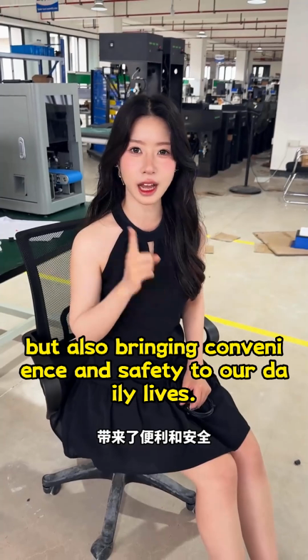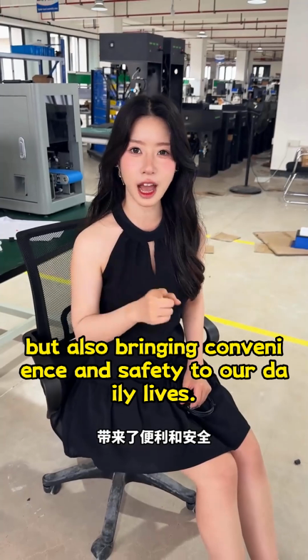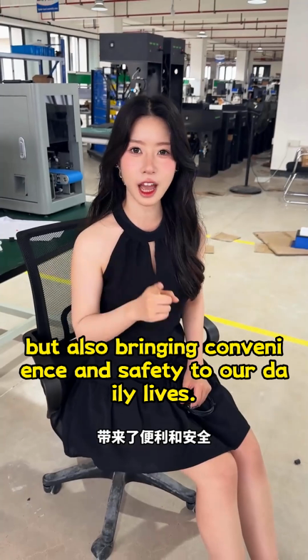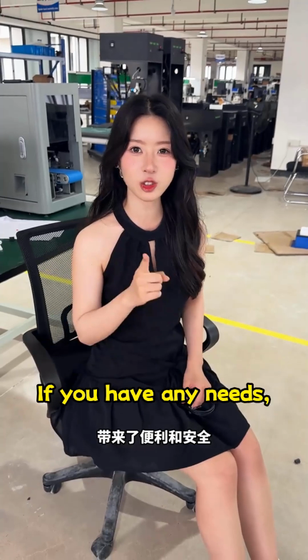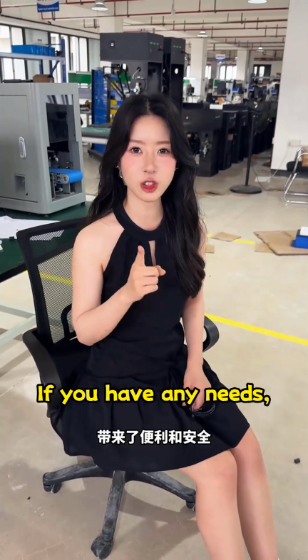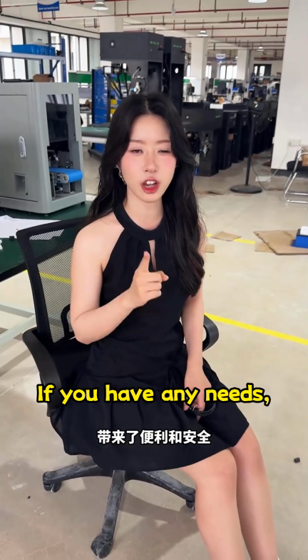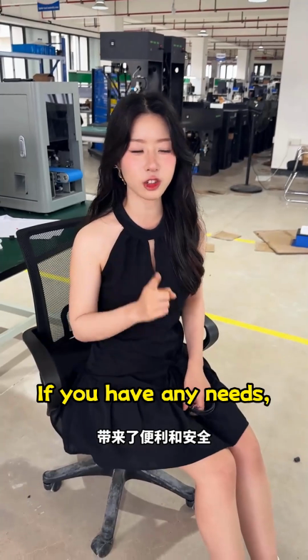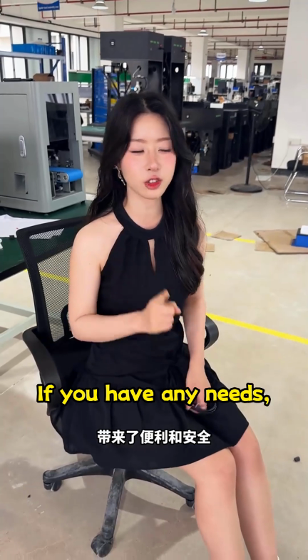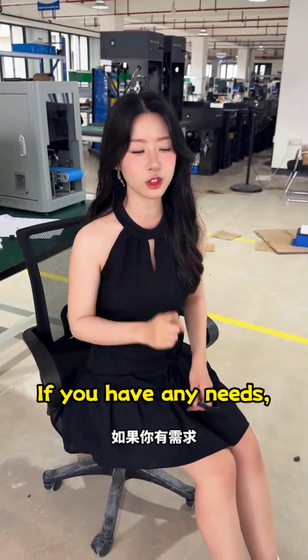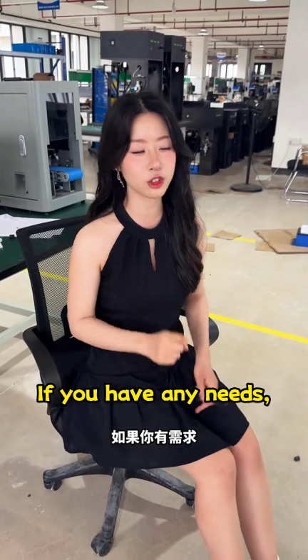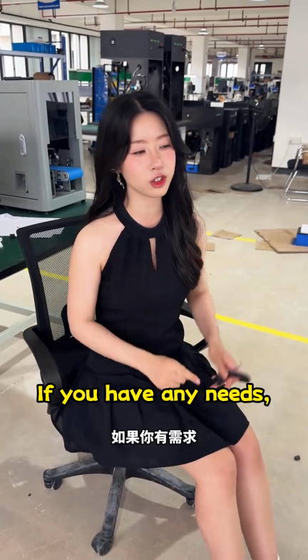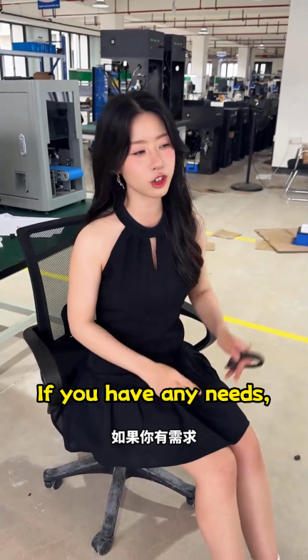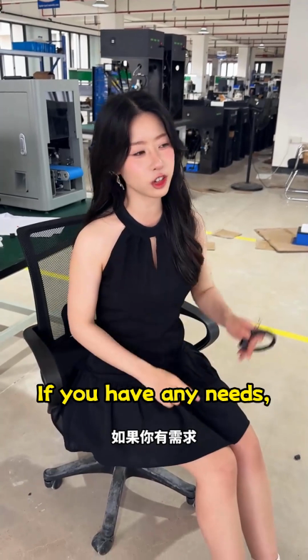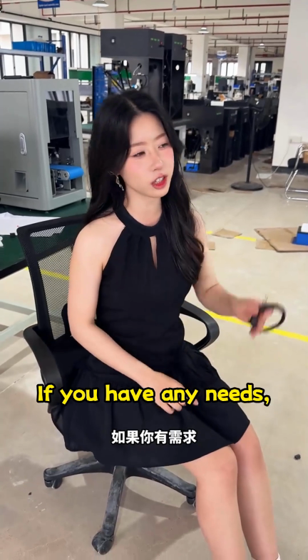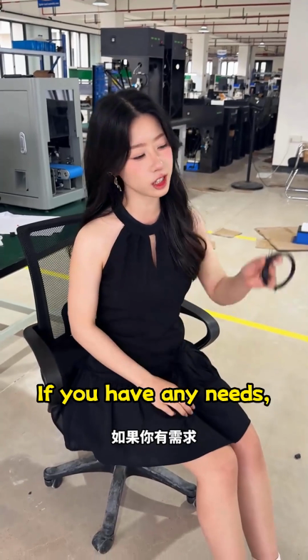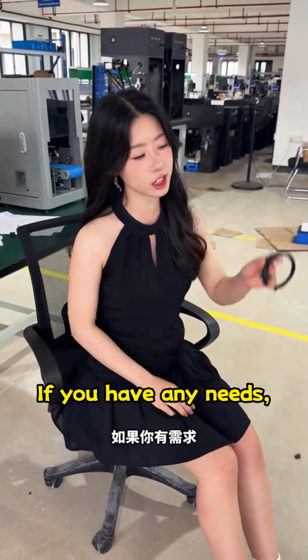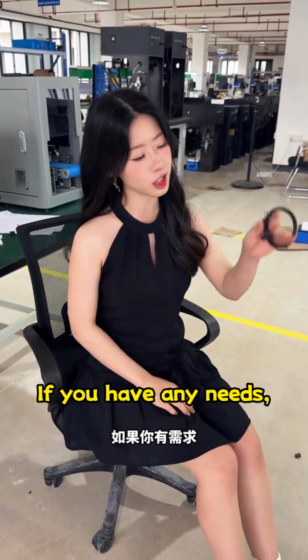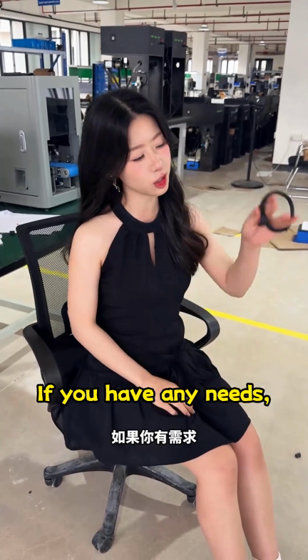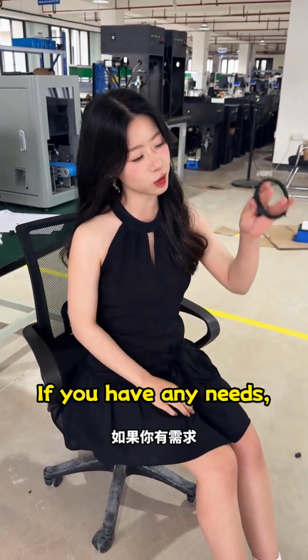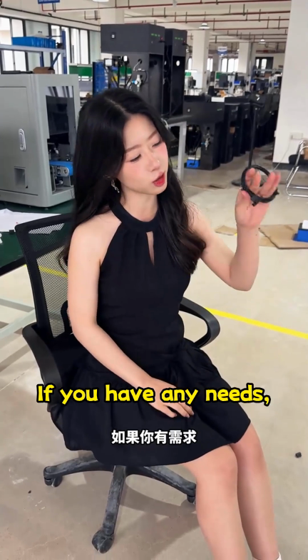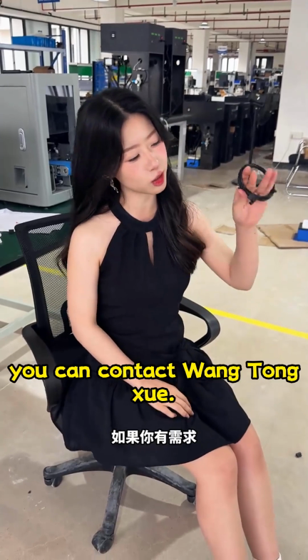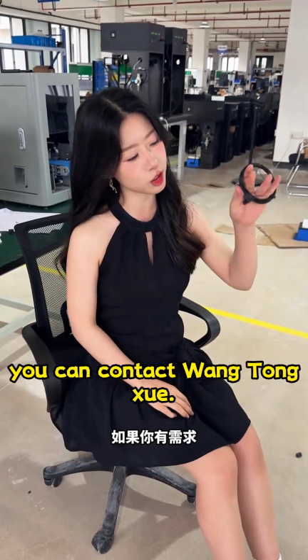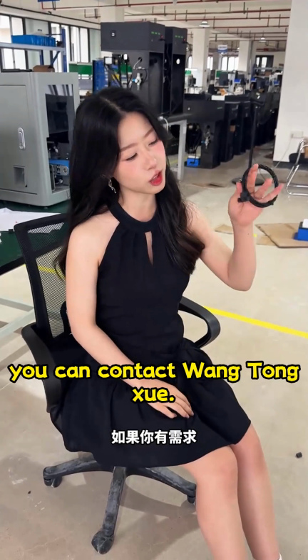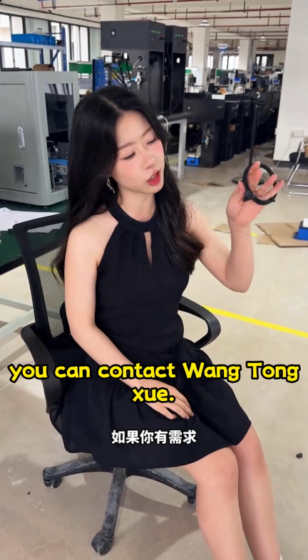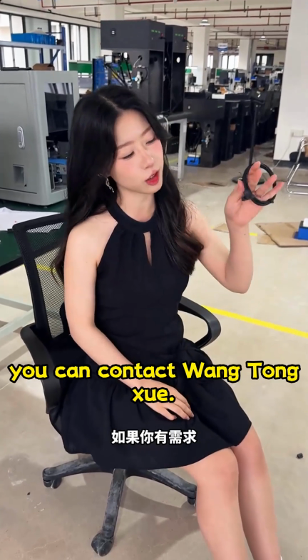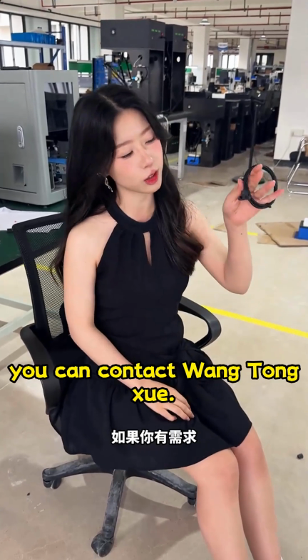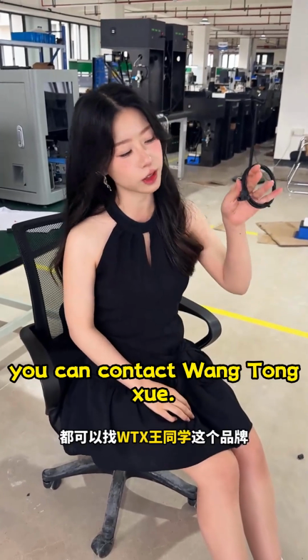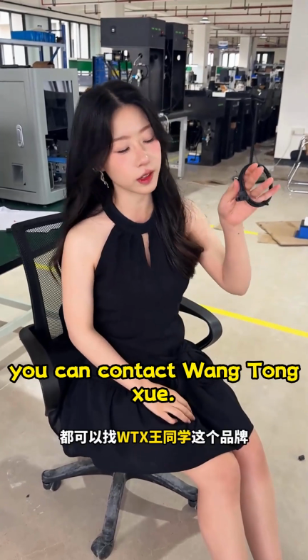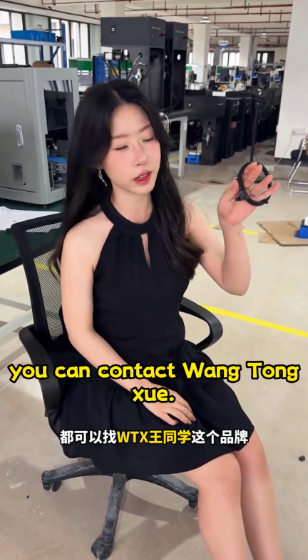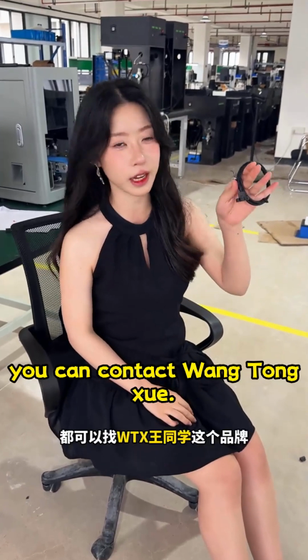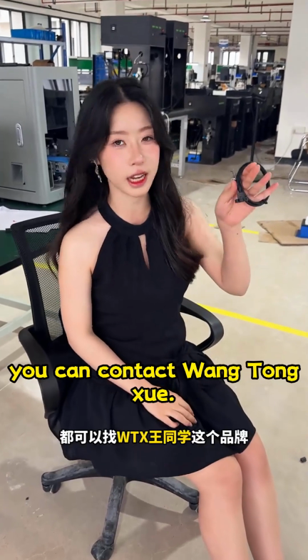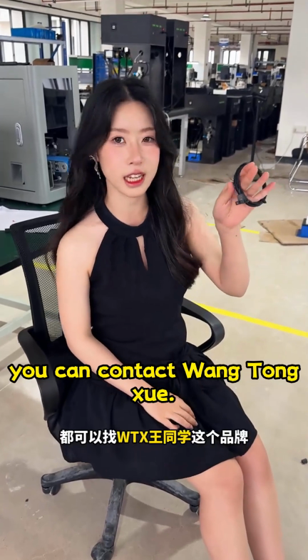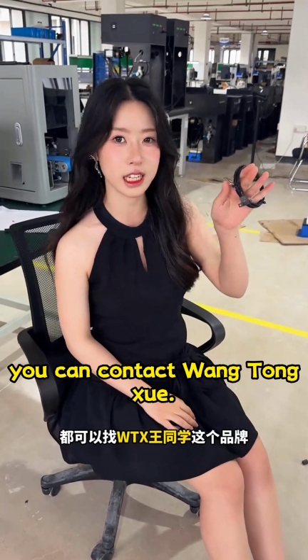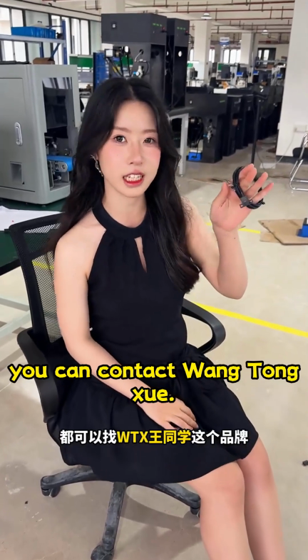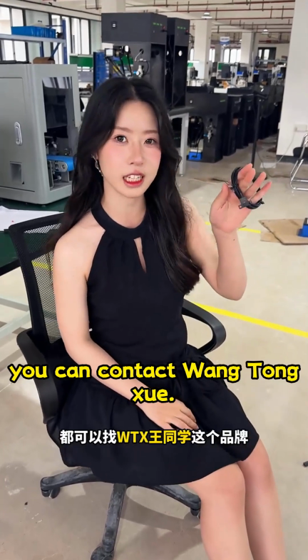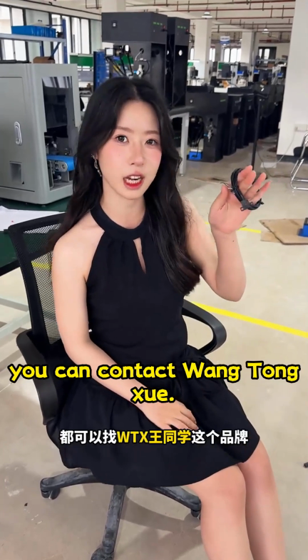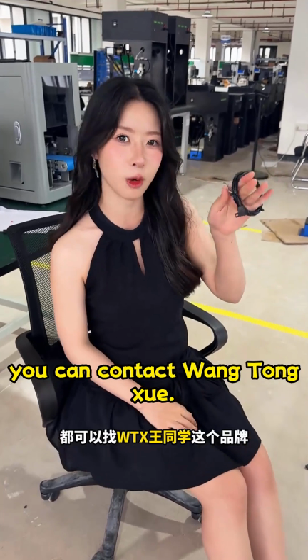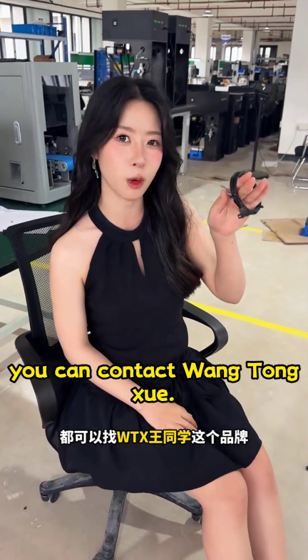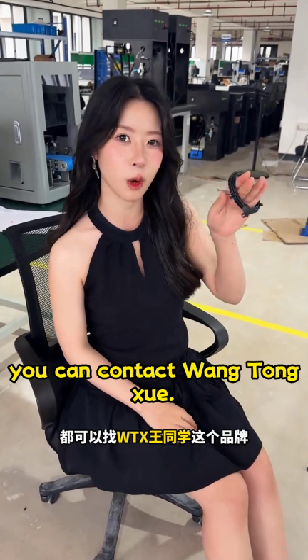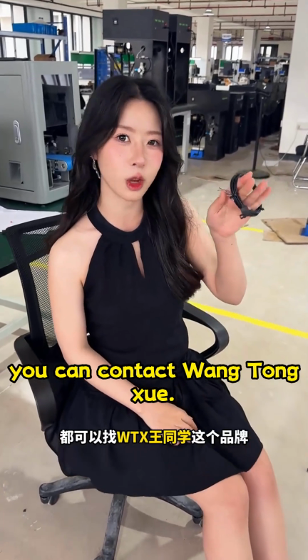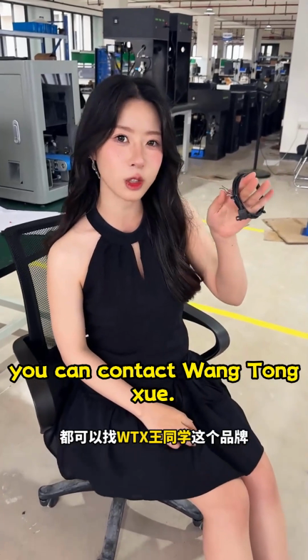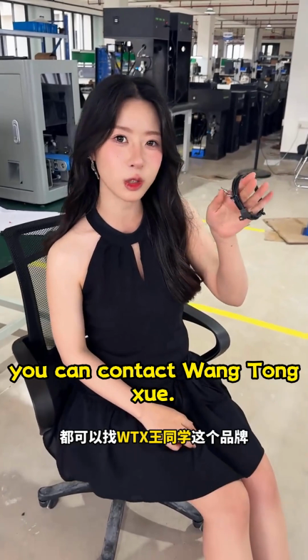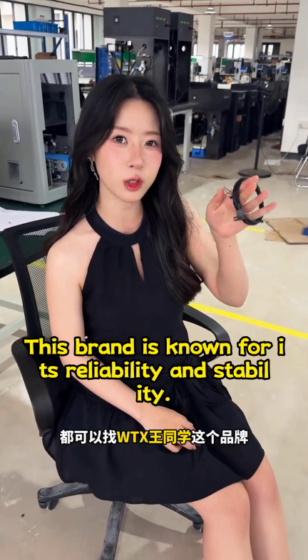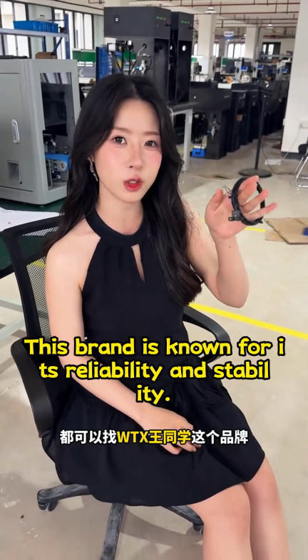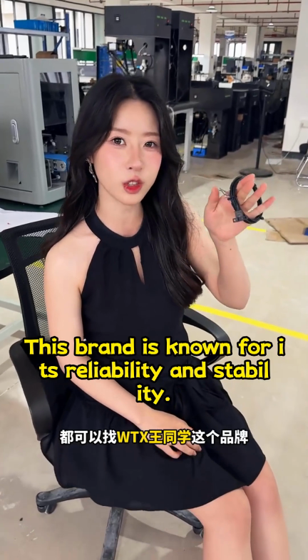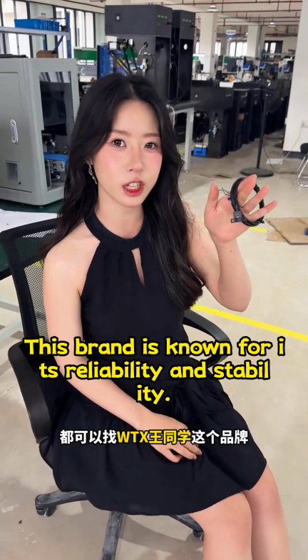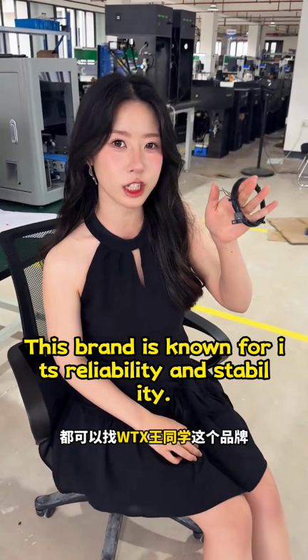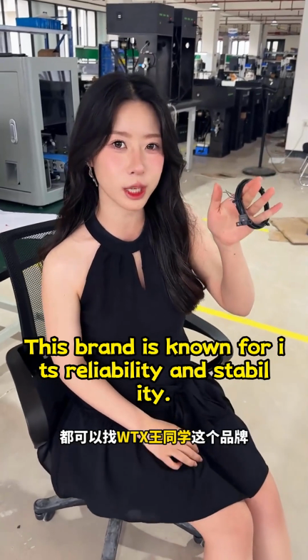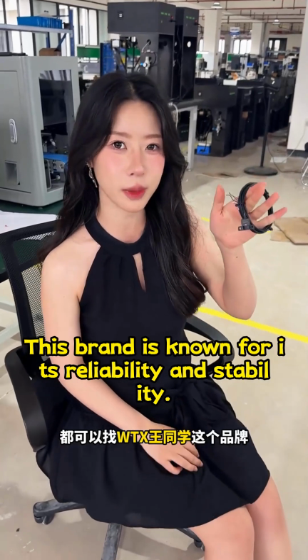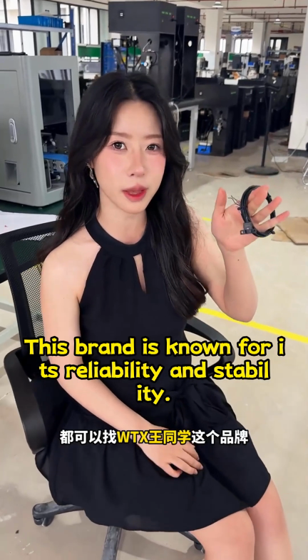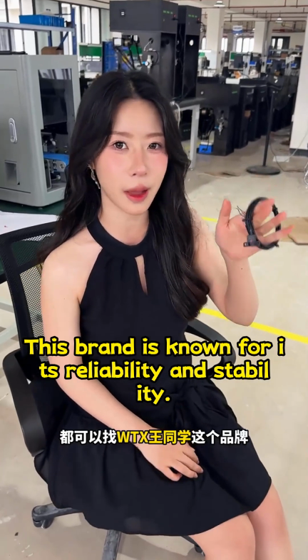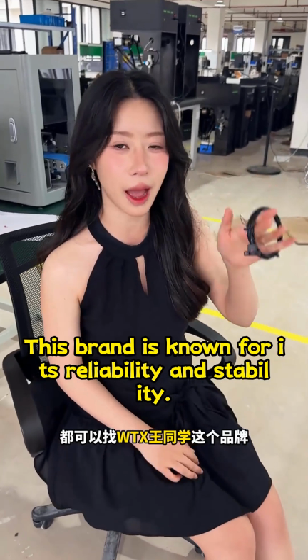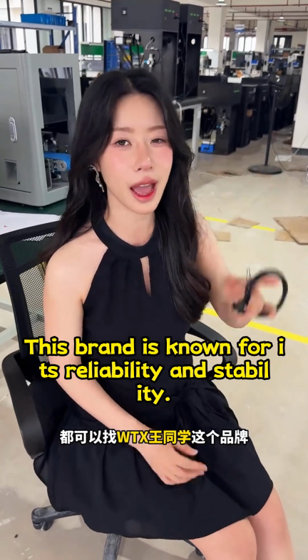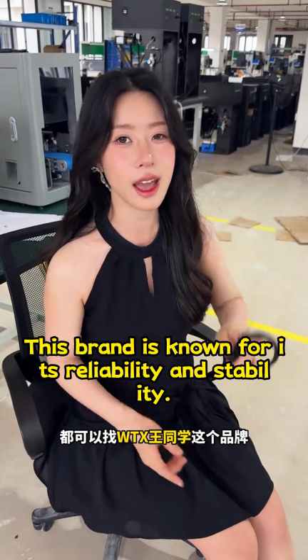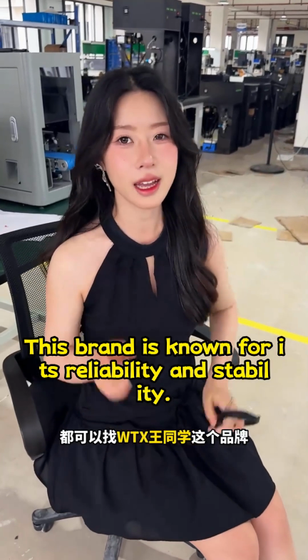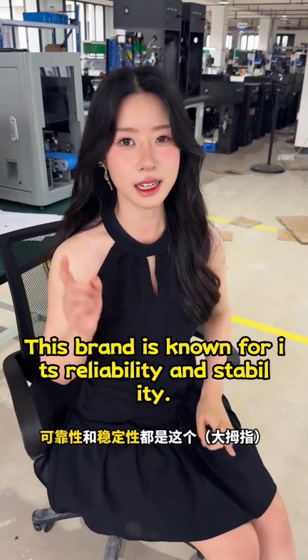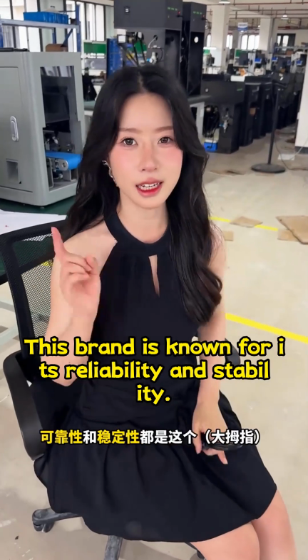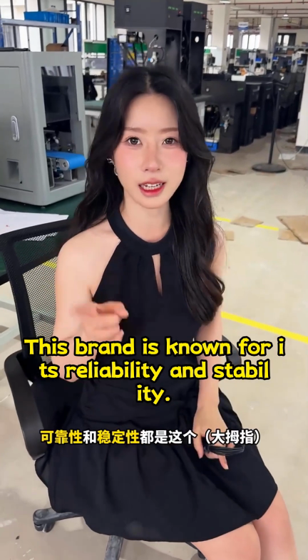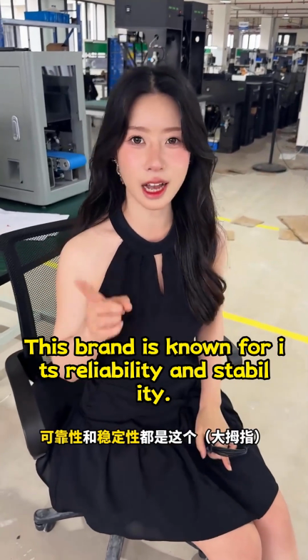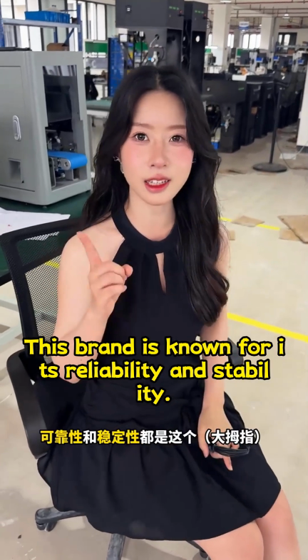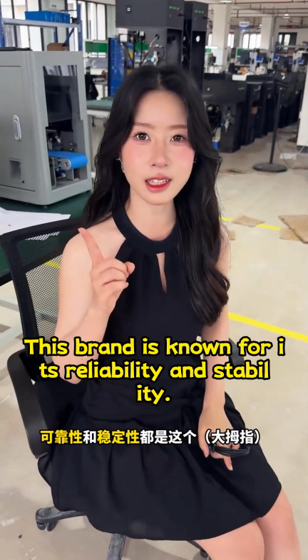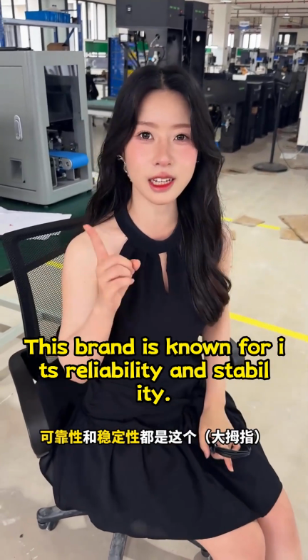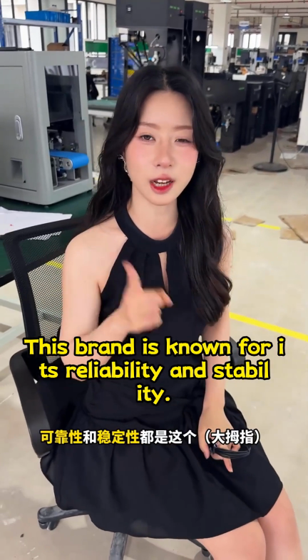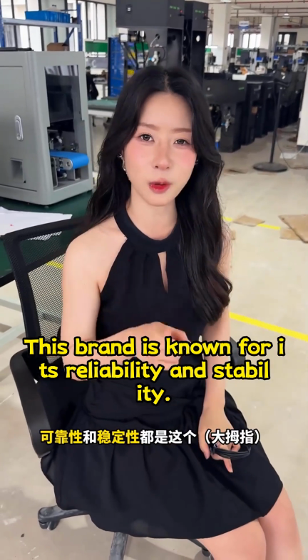If you have any needs, you can contact Wang Tongshui. This brand is known for its reliability and stability.